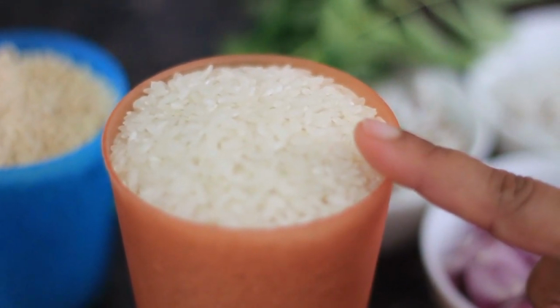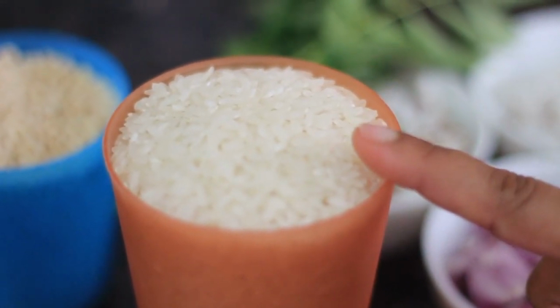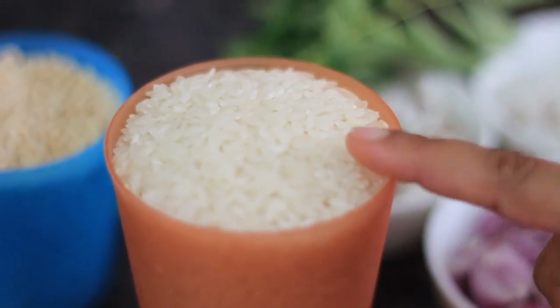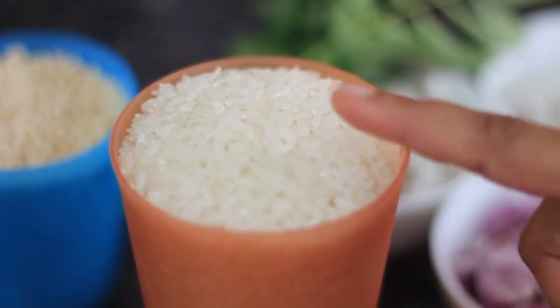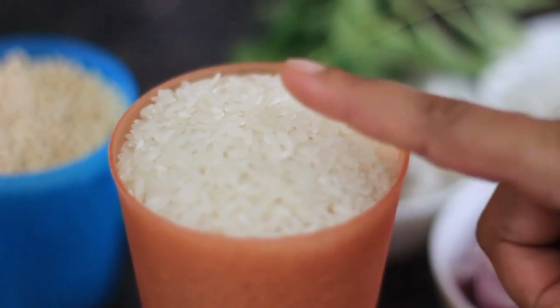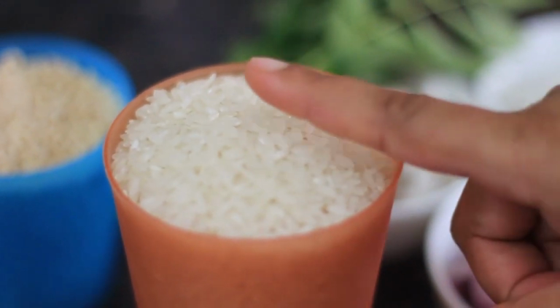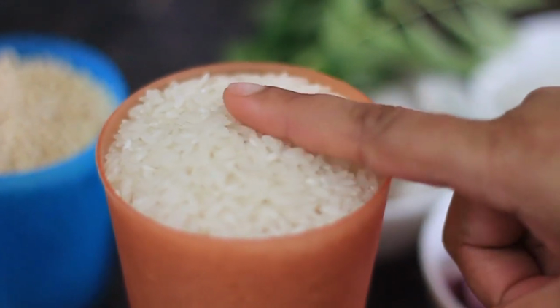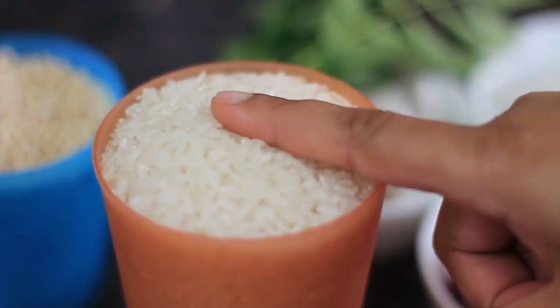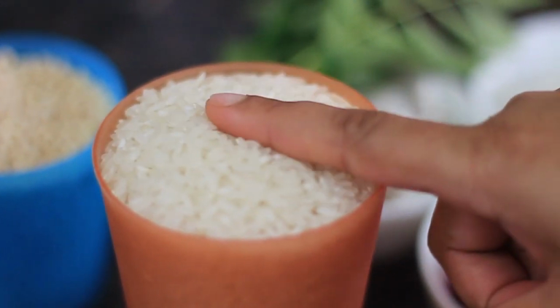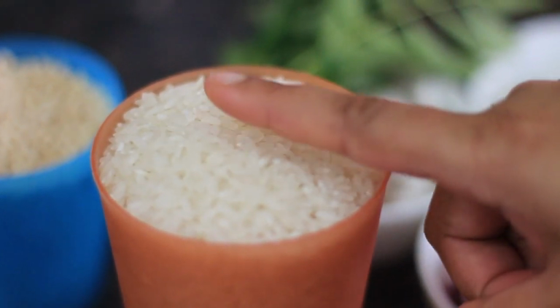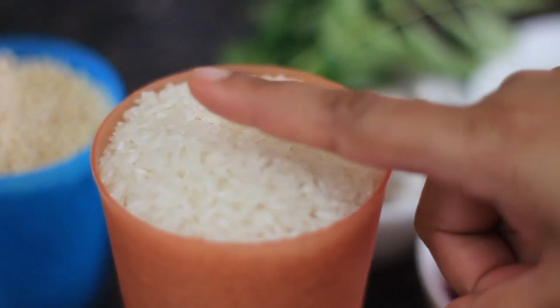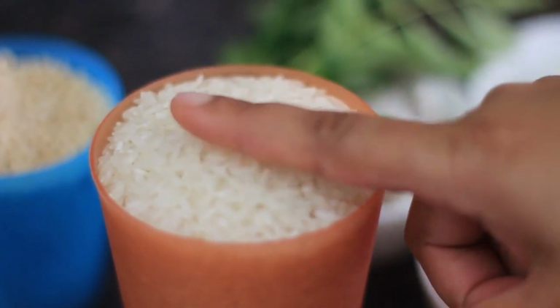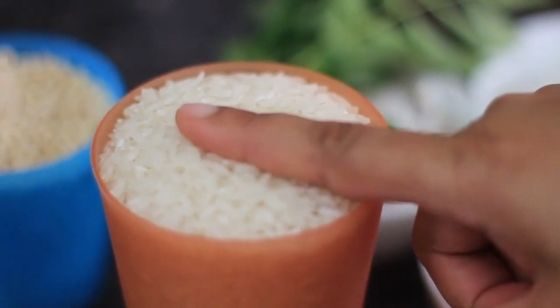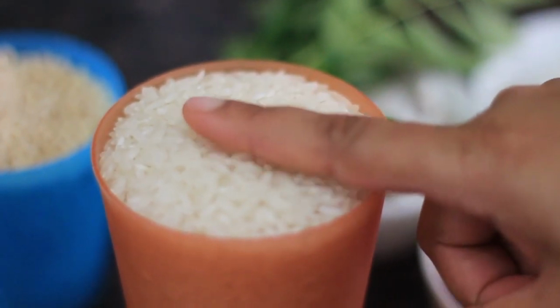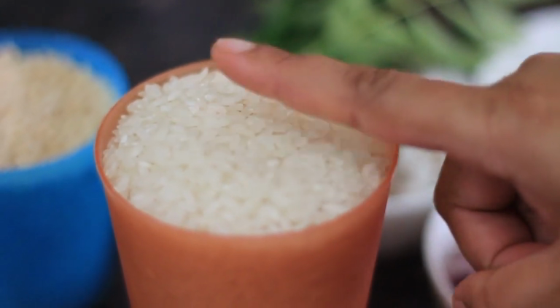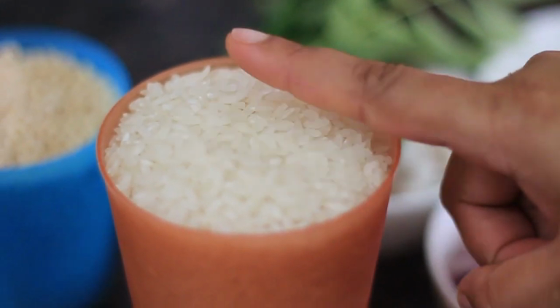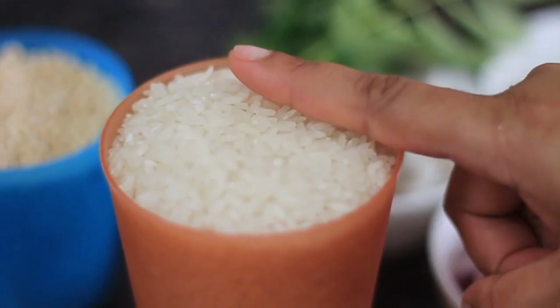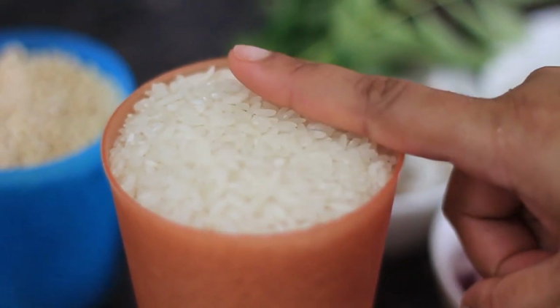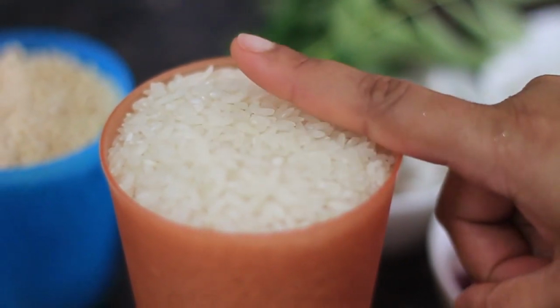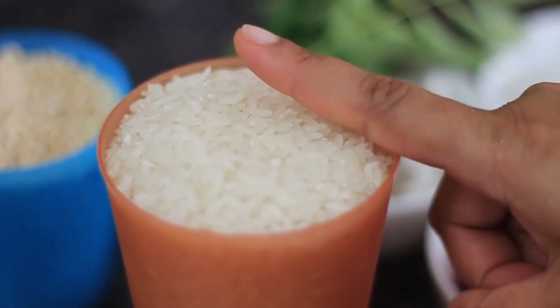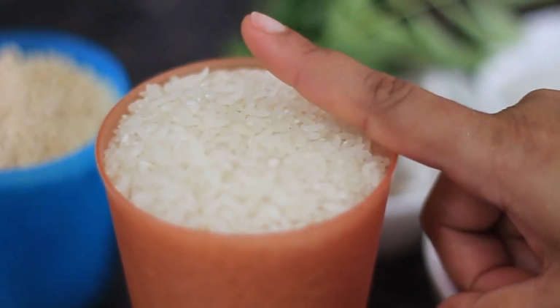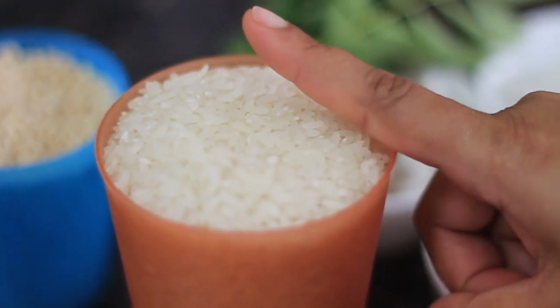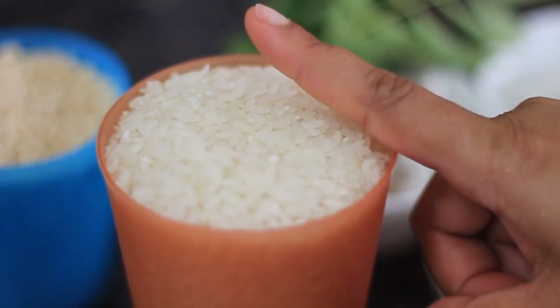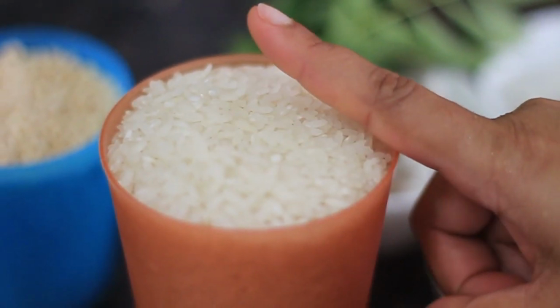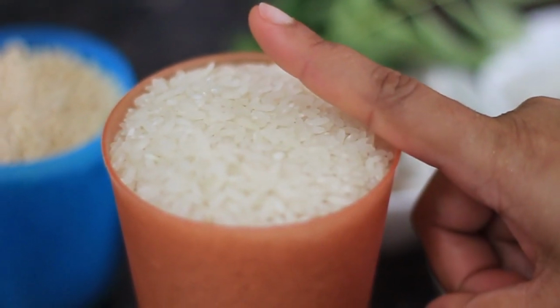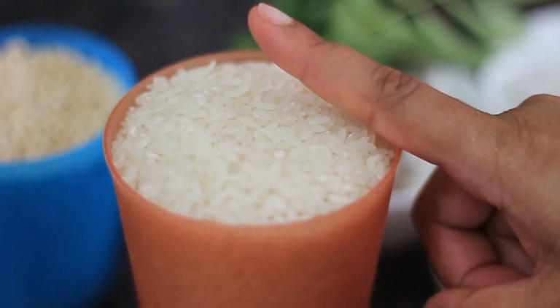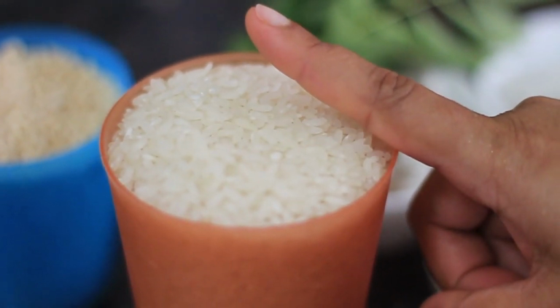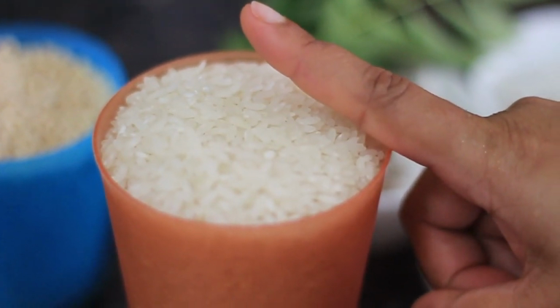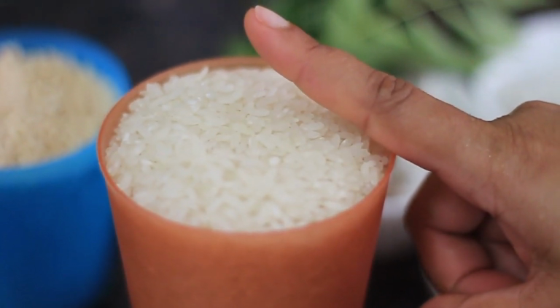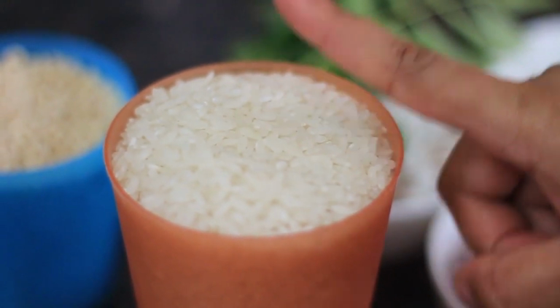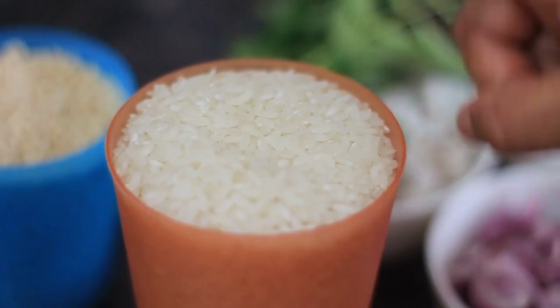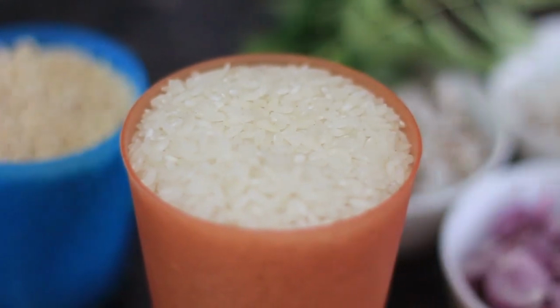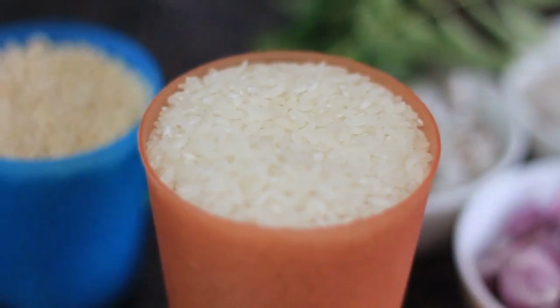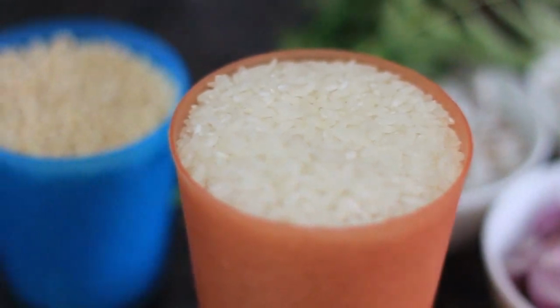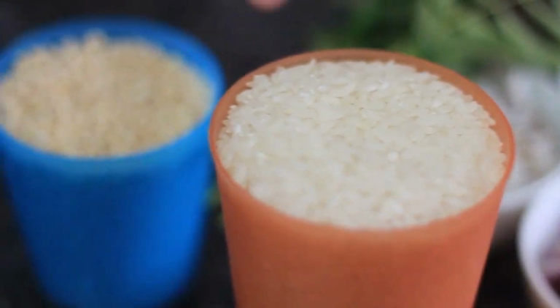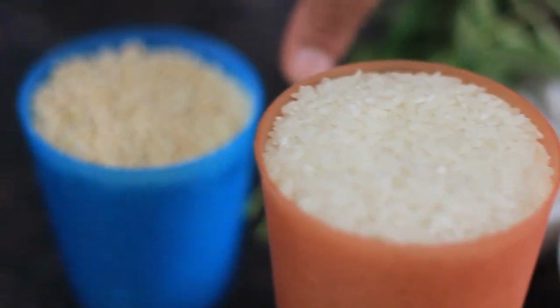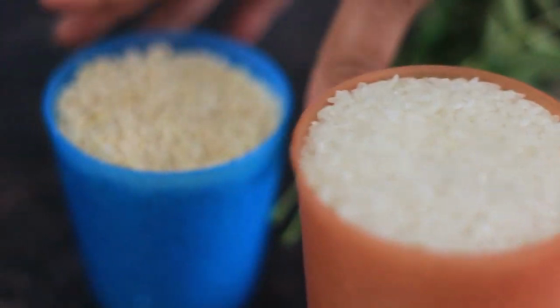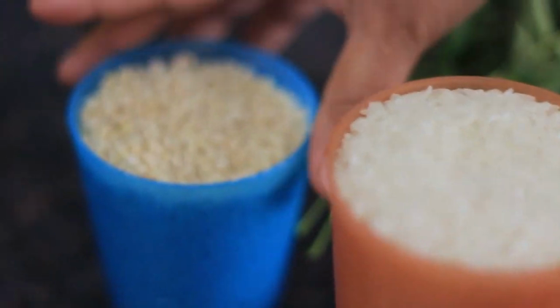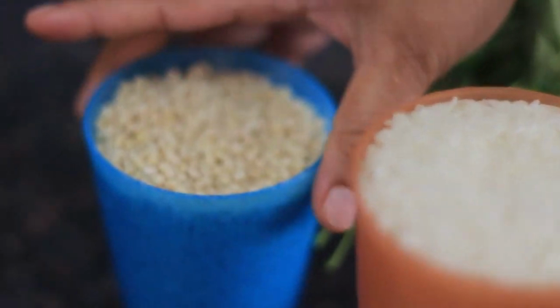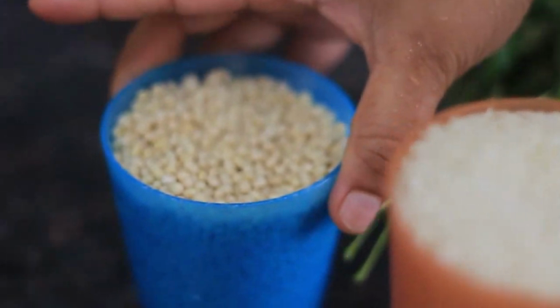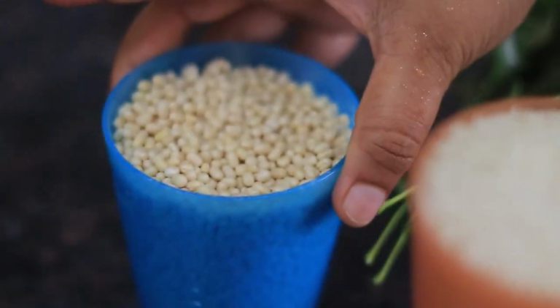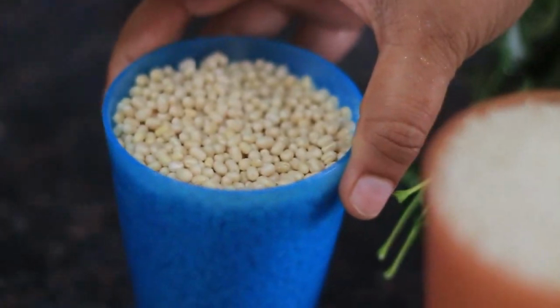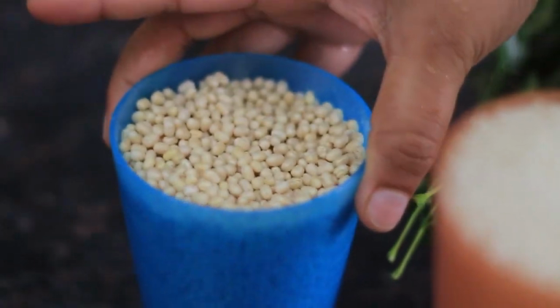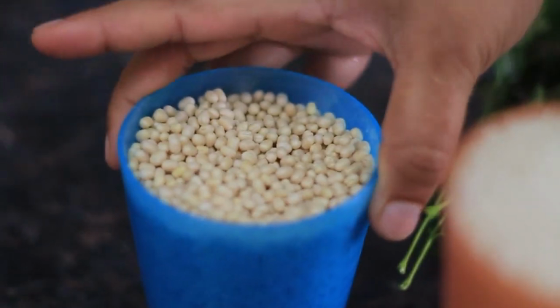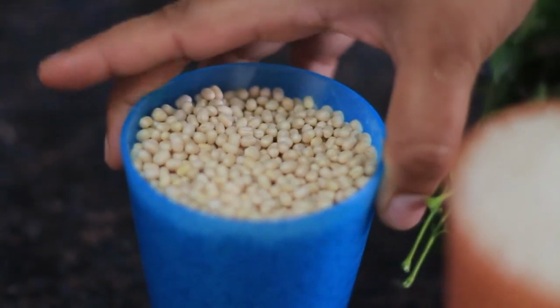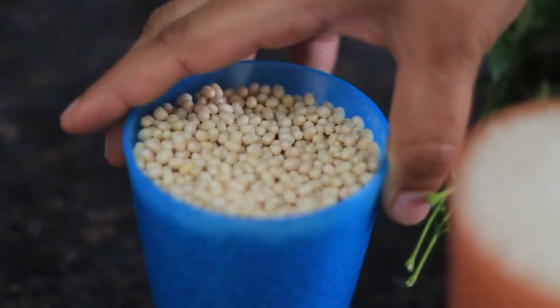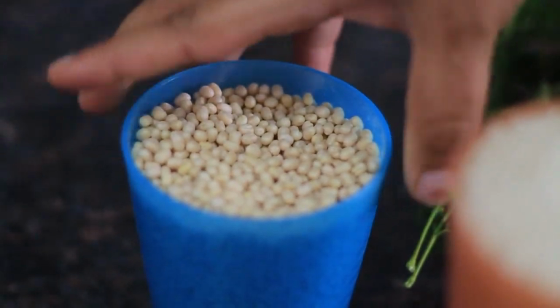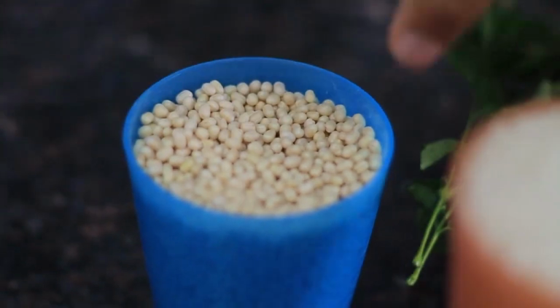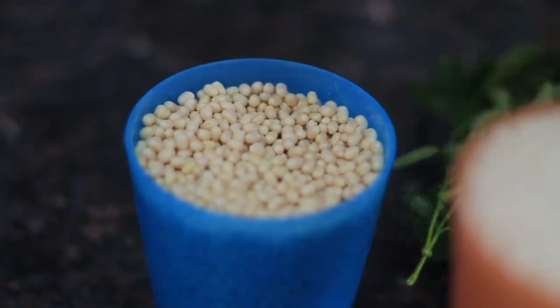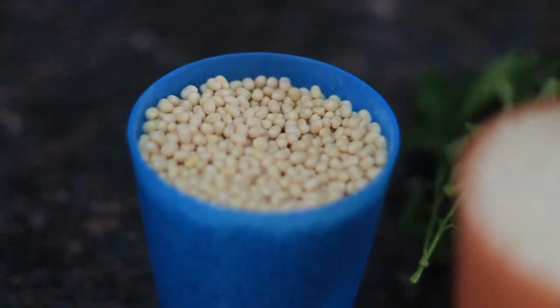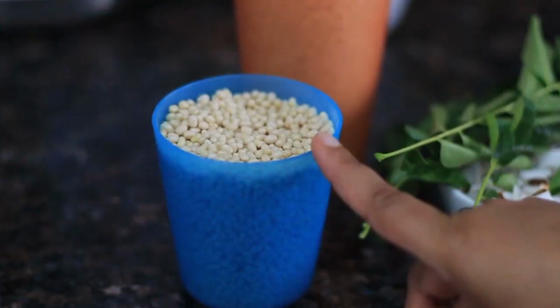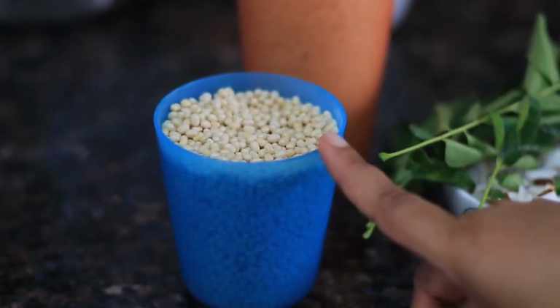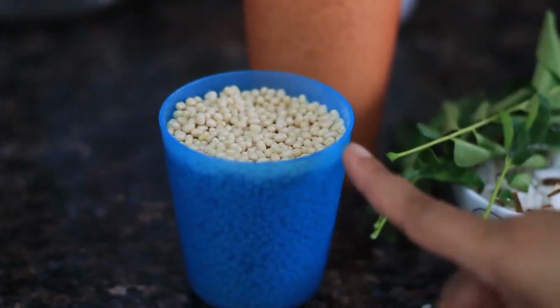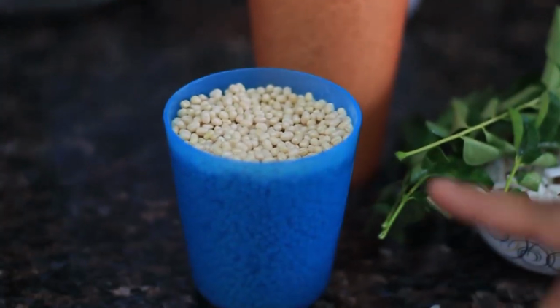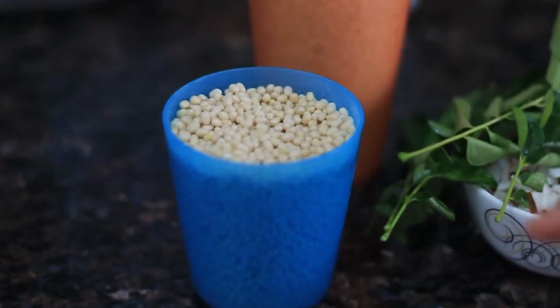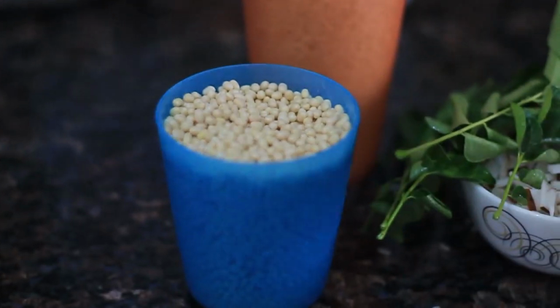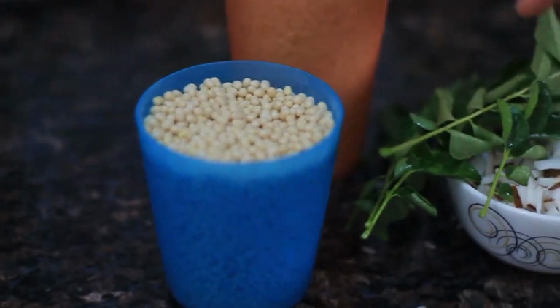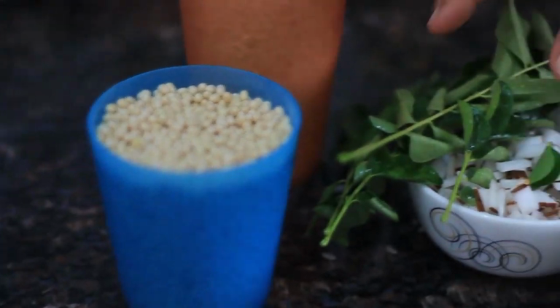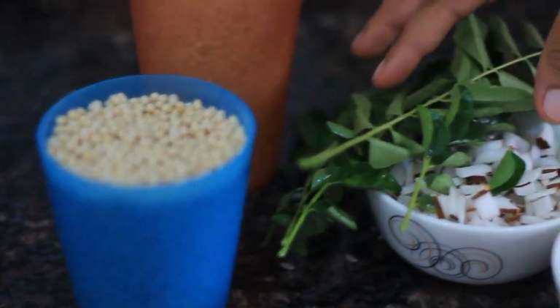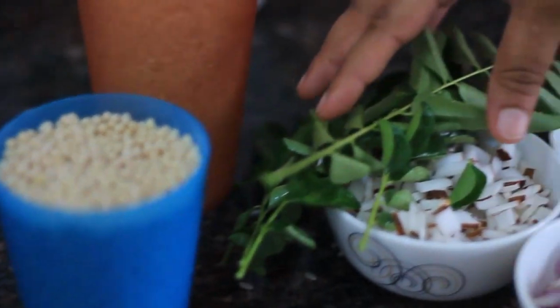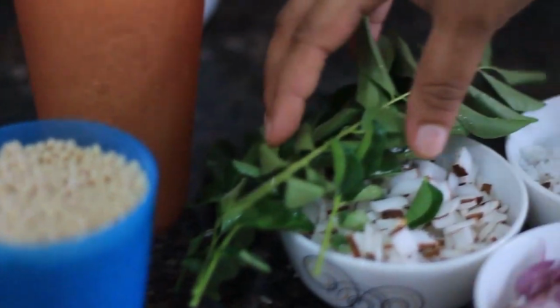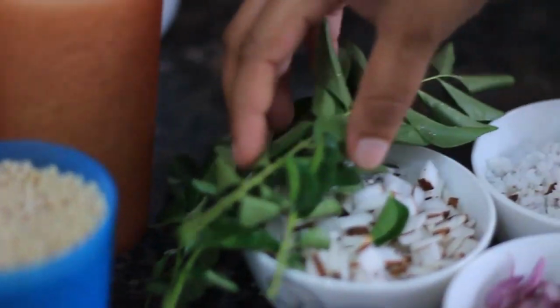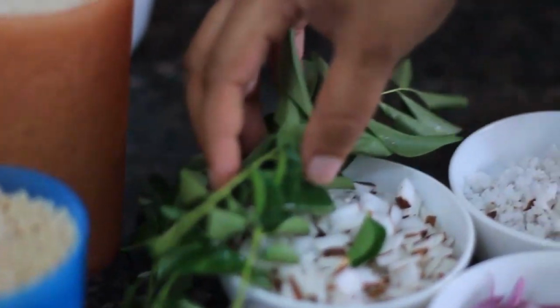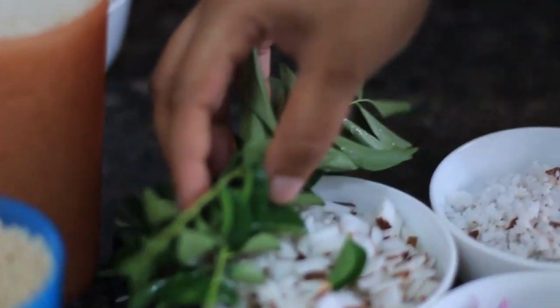1 glass of water, 2 glasses of water, 1 glass of water.